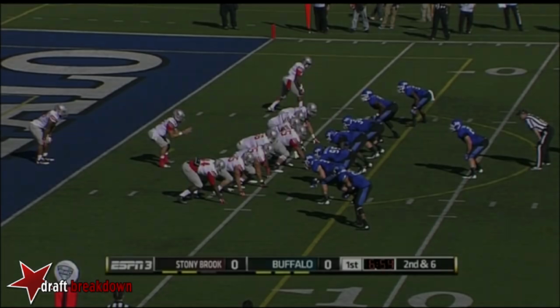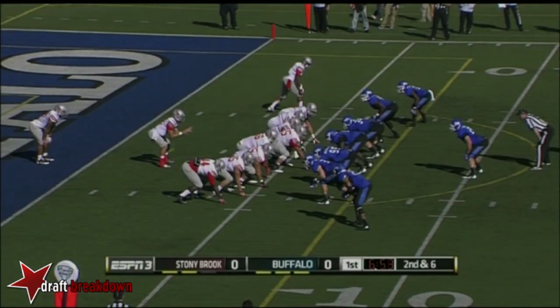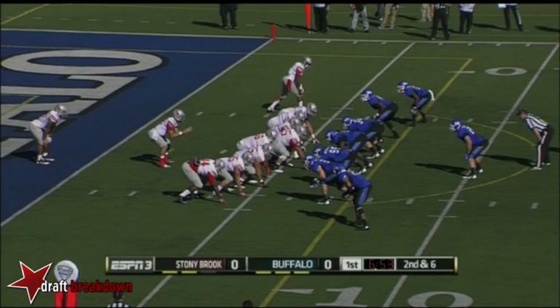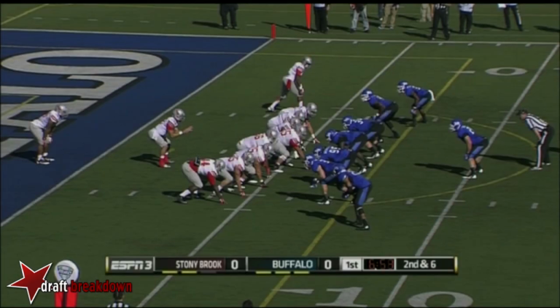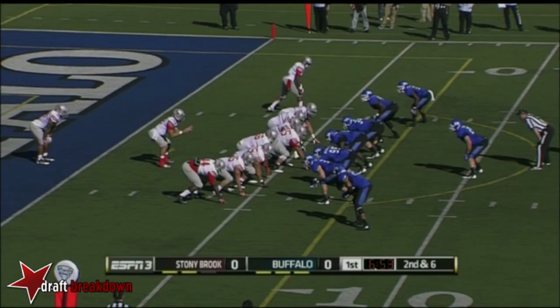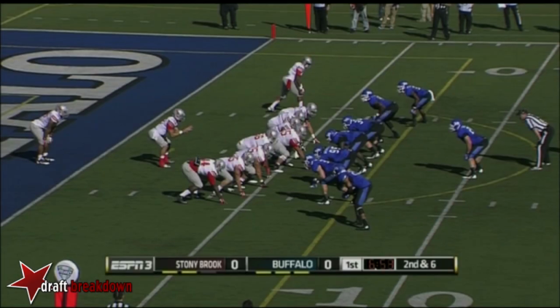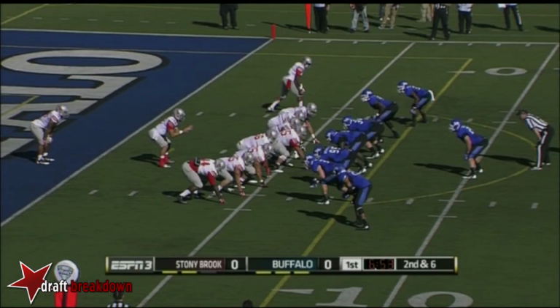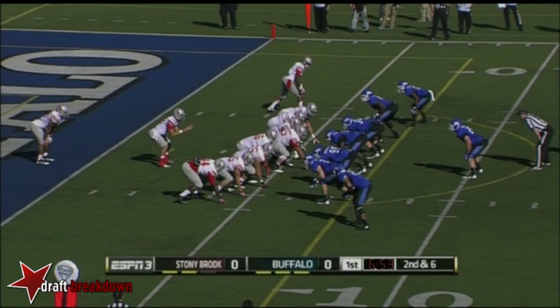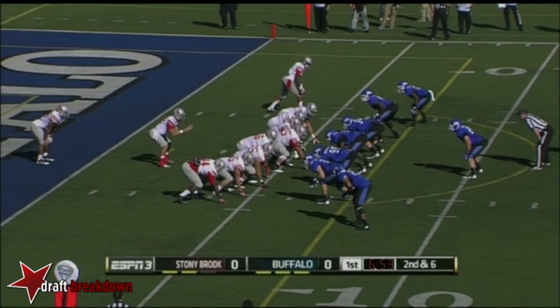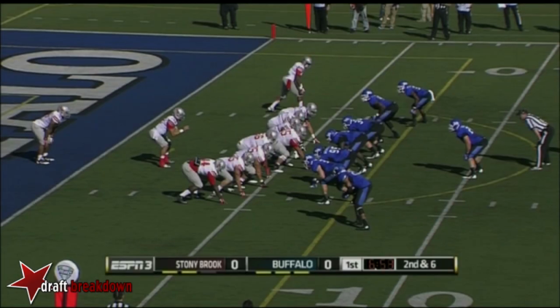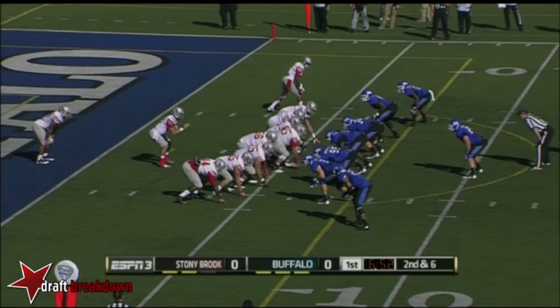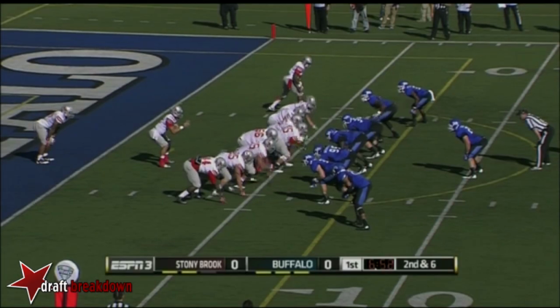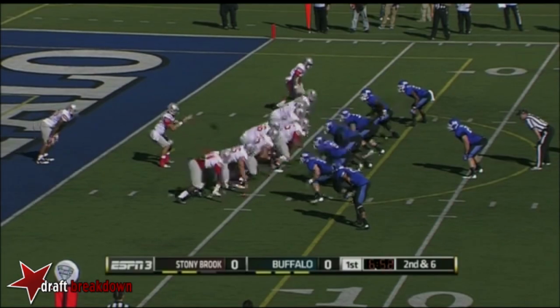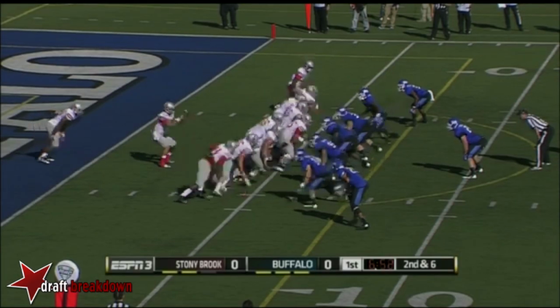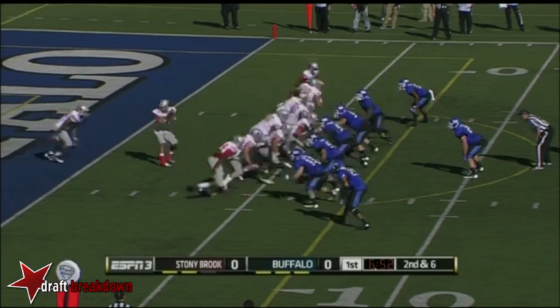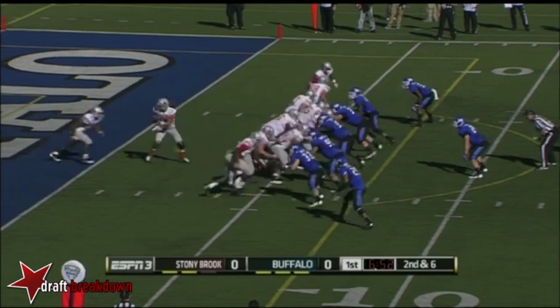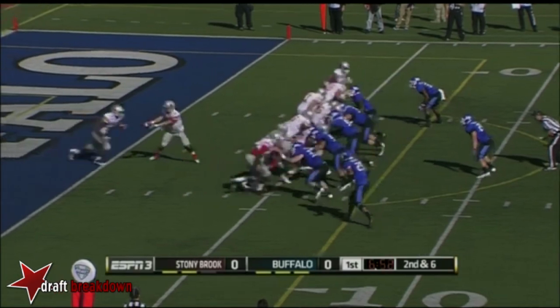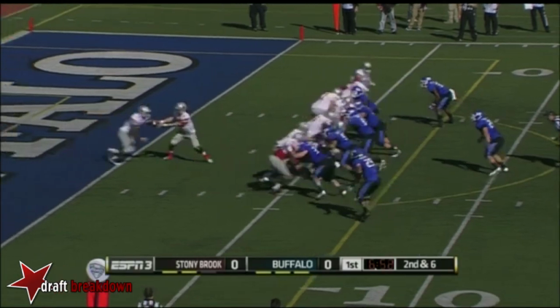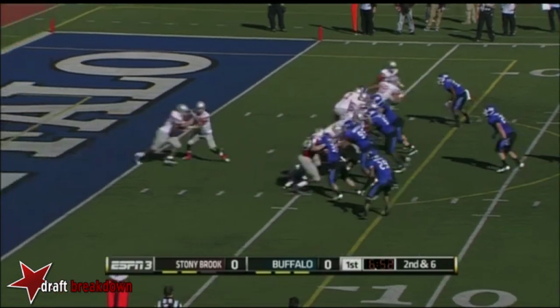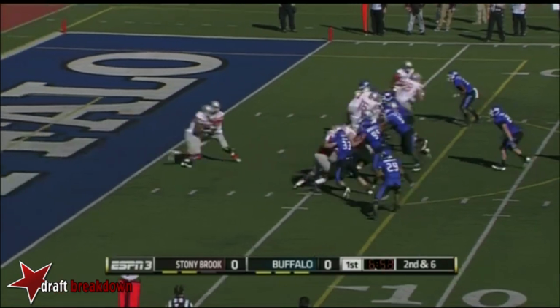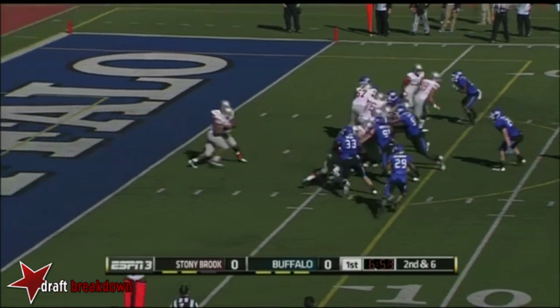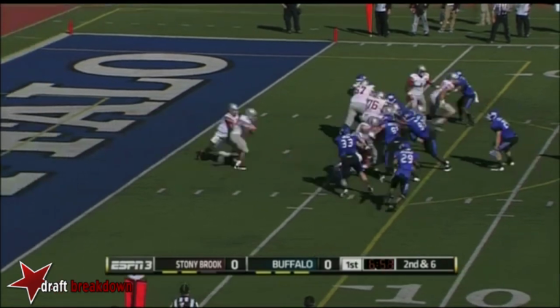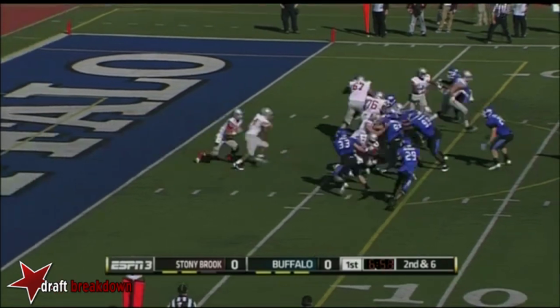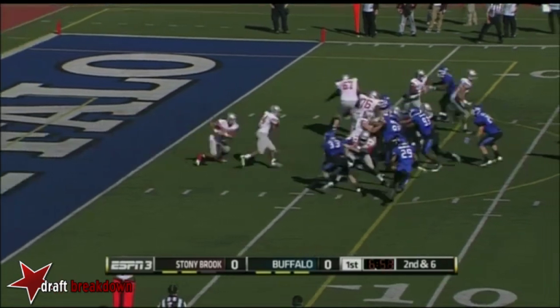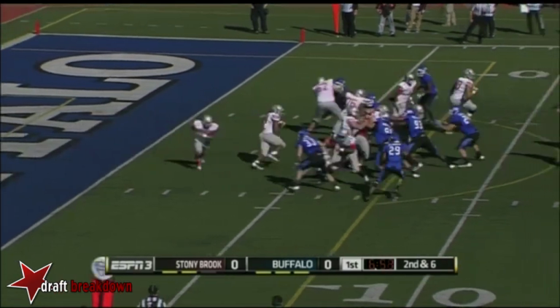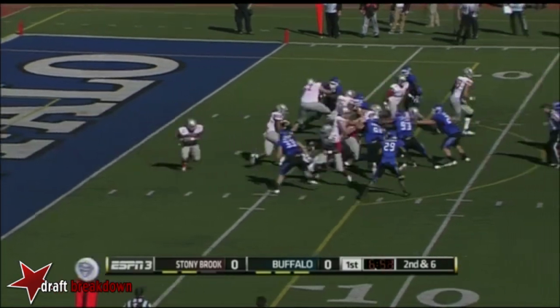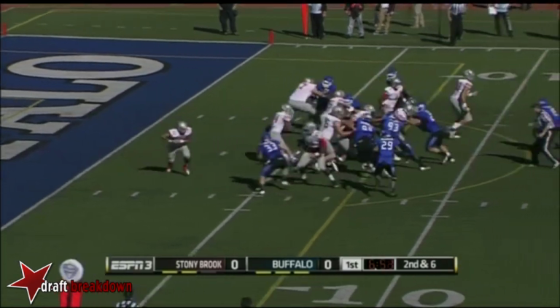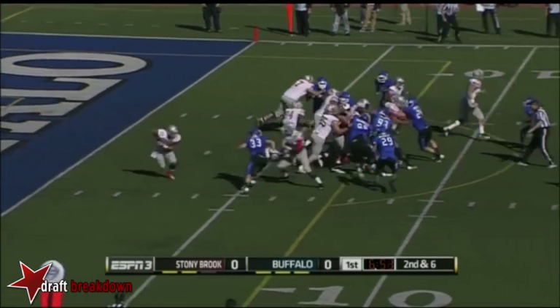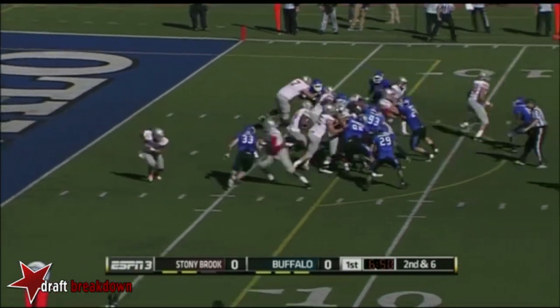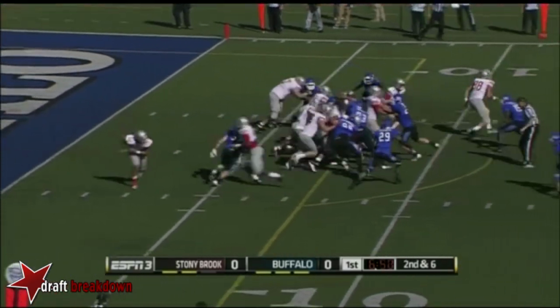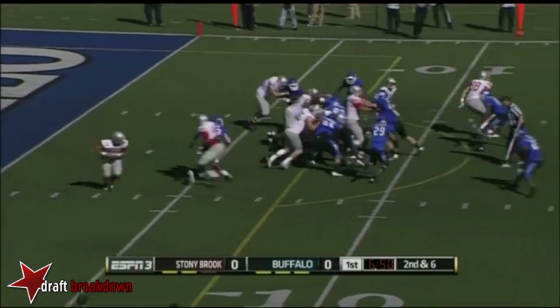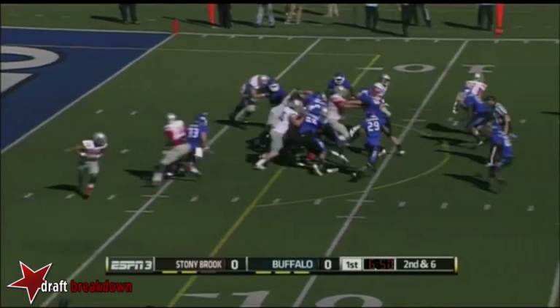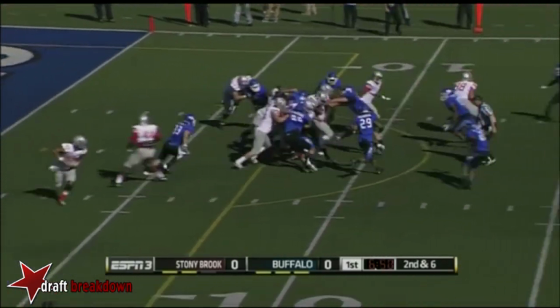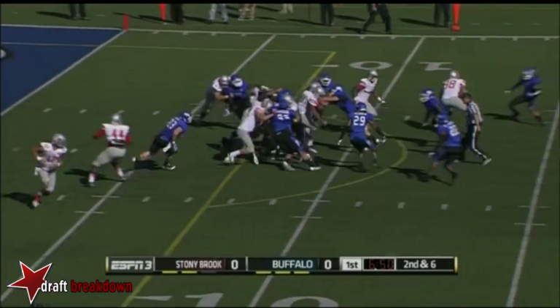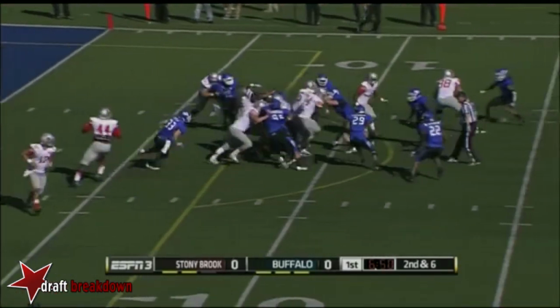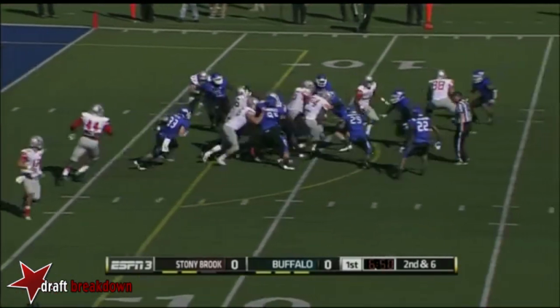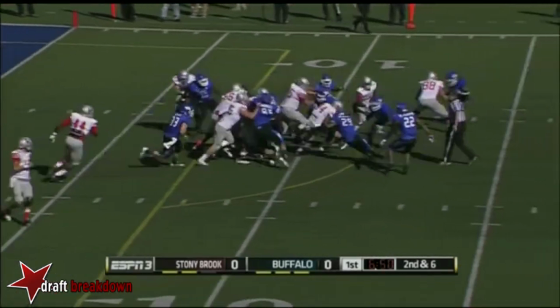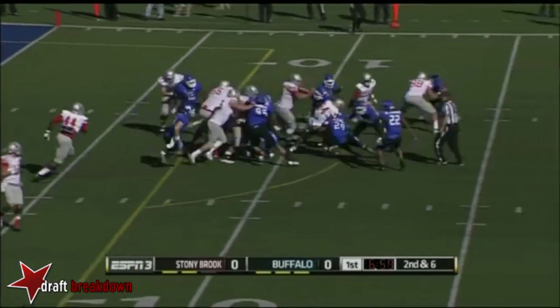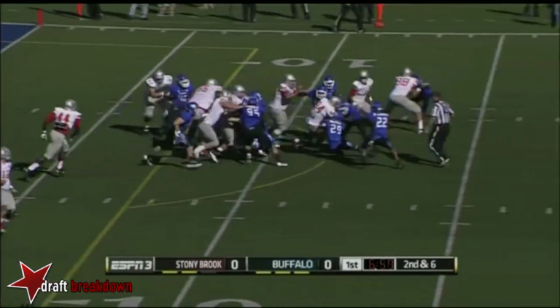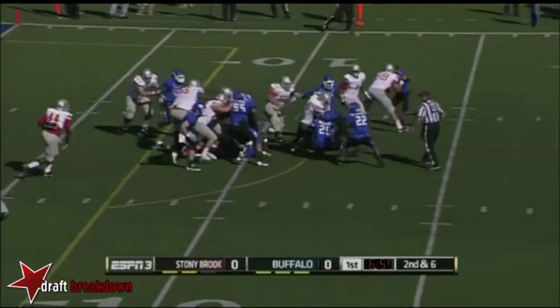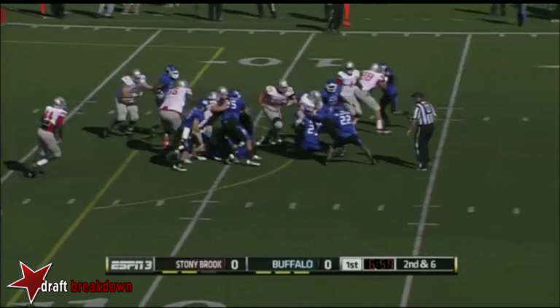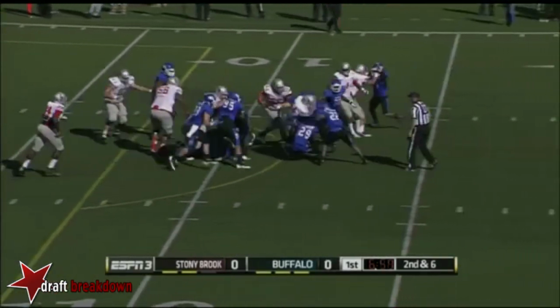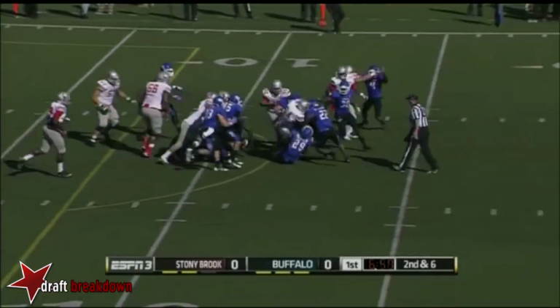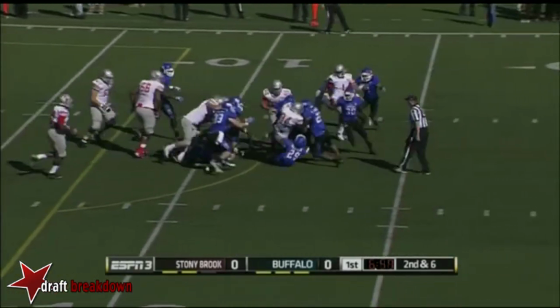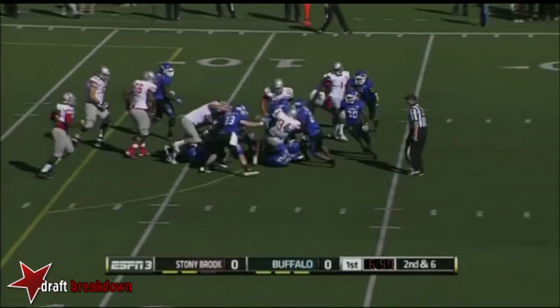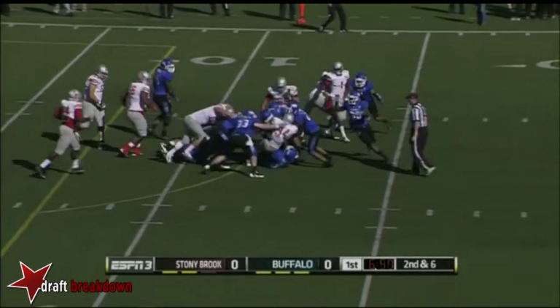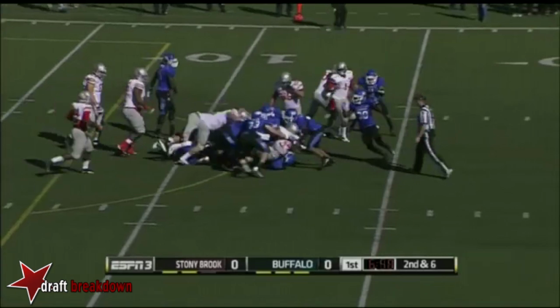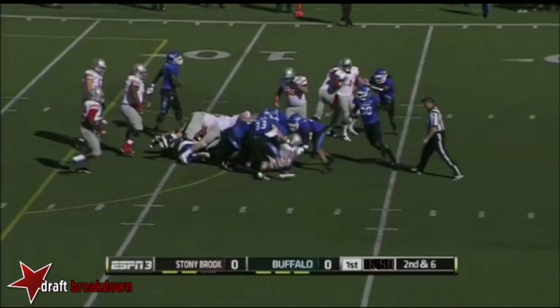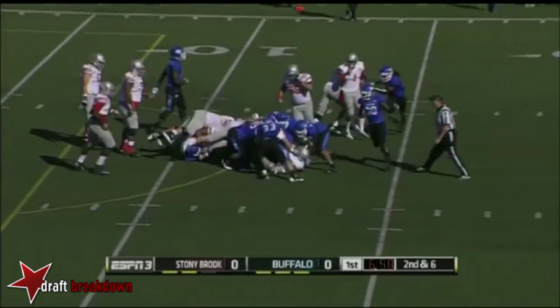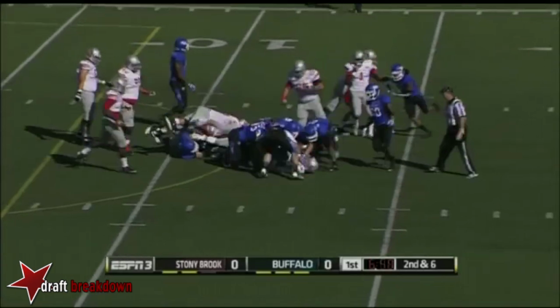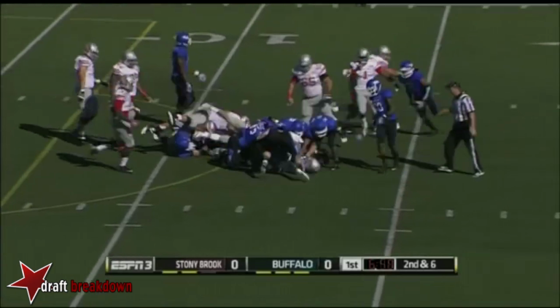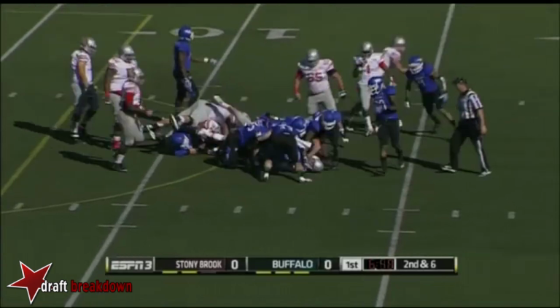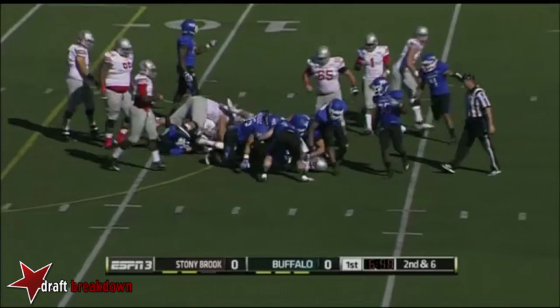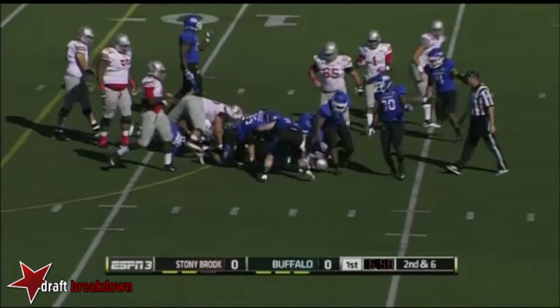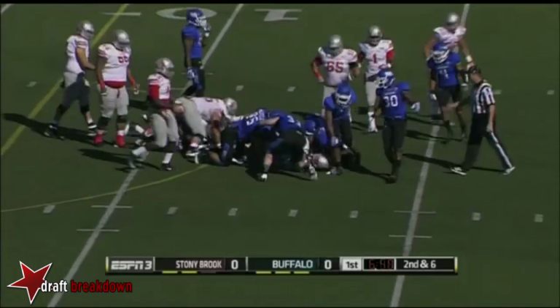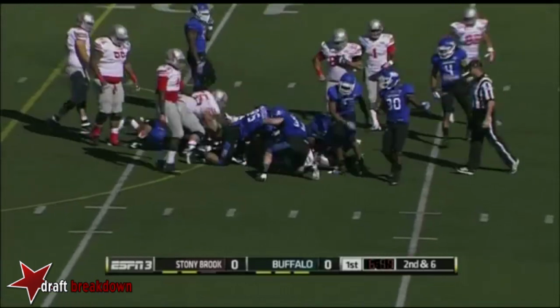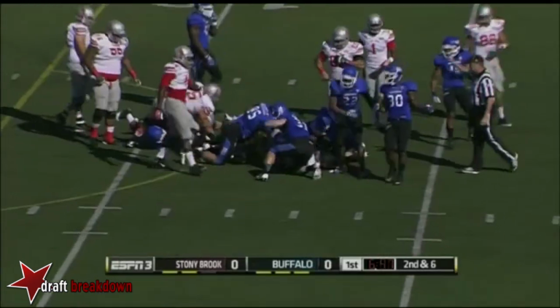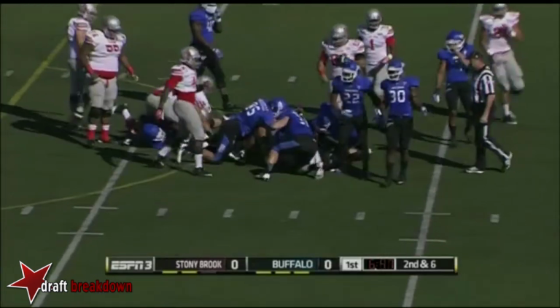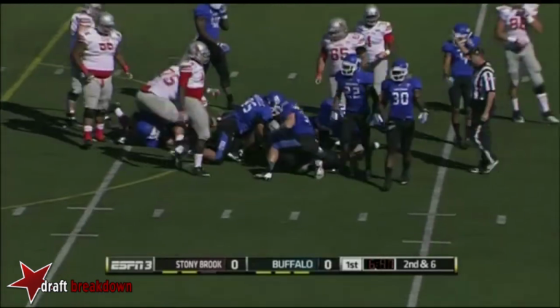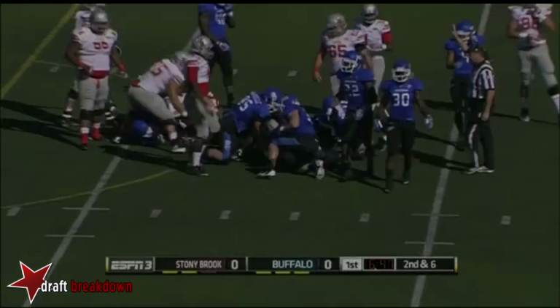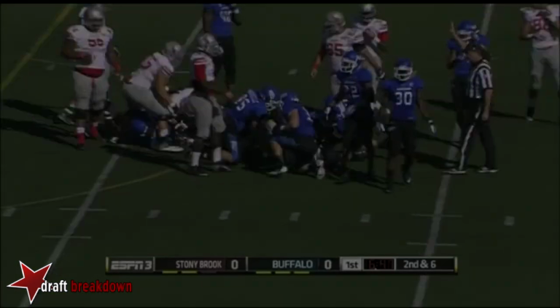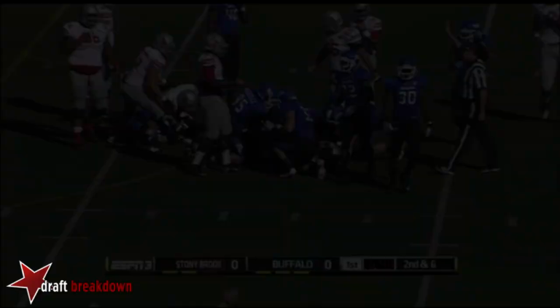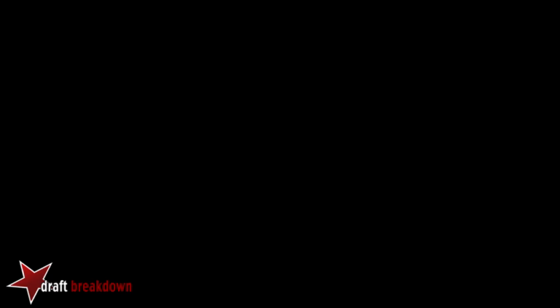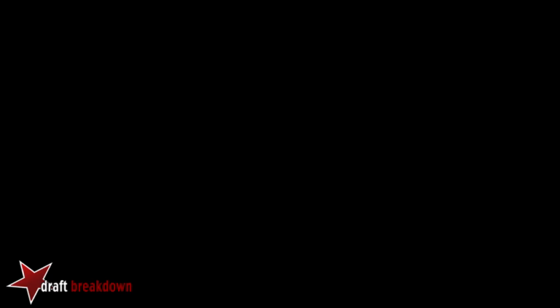21 personnel — you're talking about two running backs and one tight end. And 12 personnel is one running back and two tight ends, so it's different.